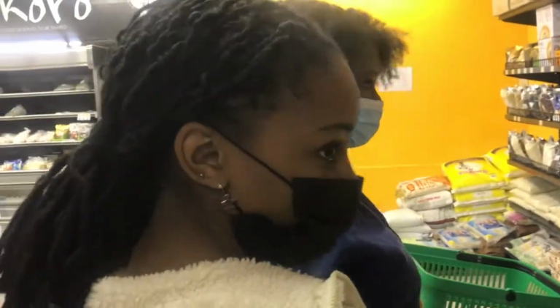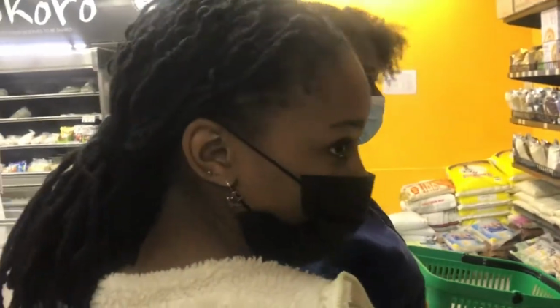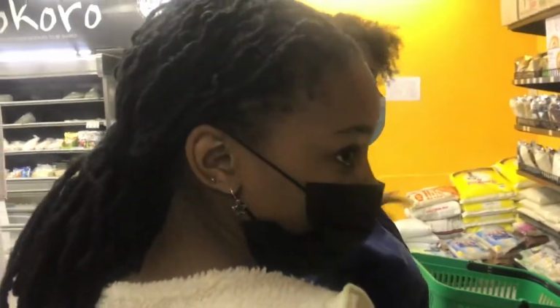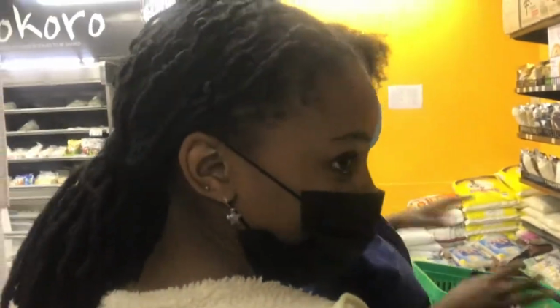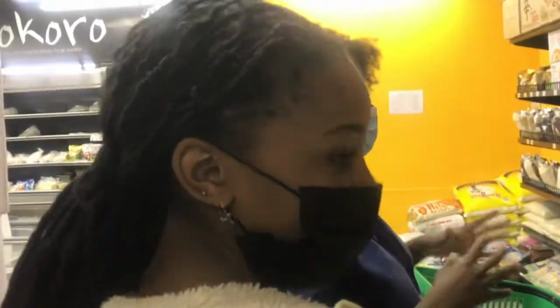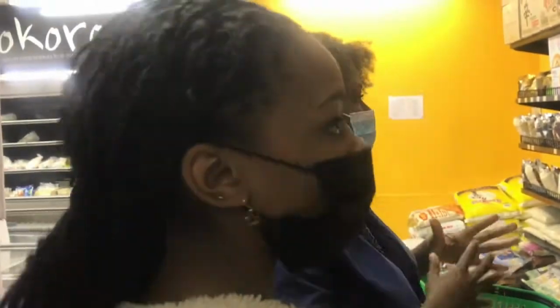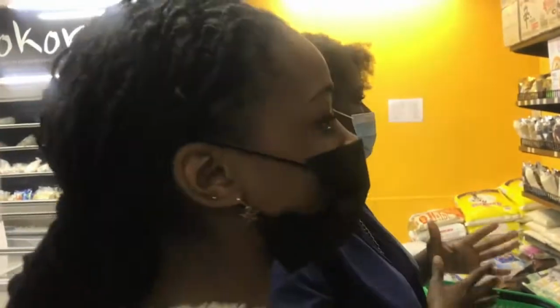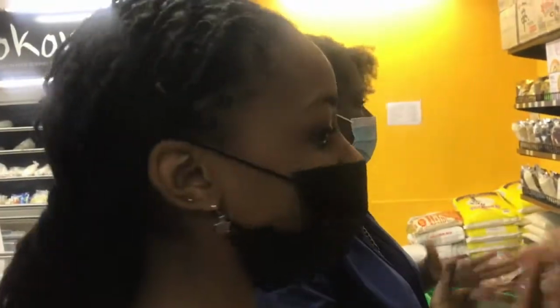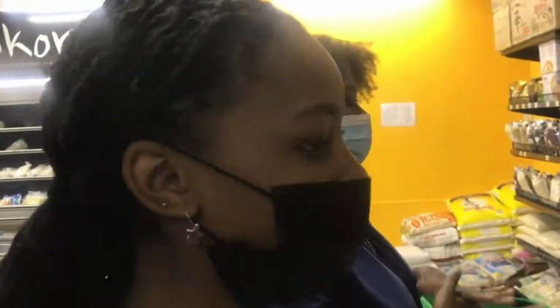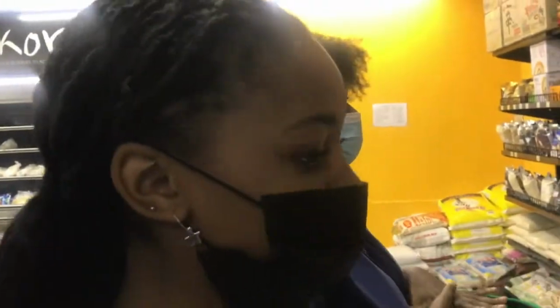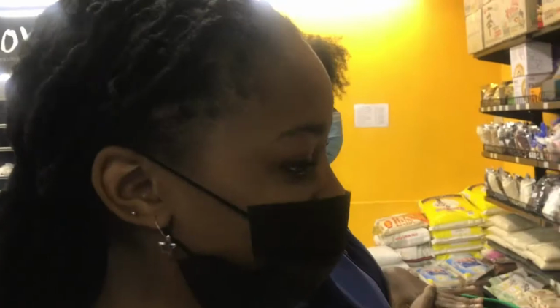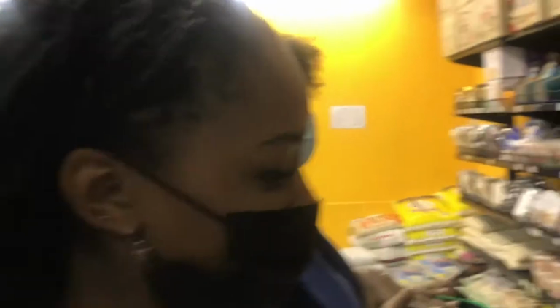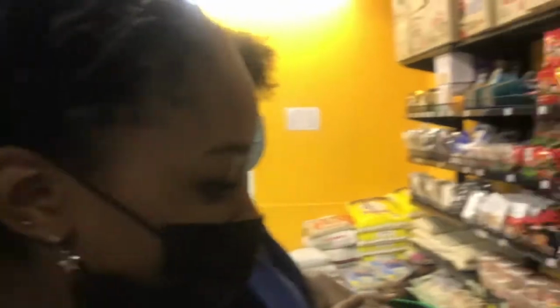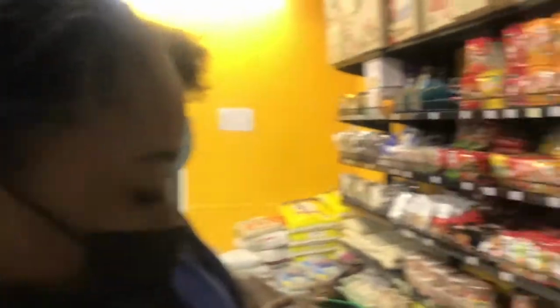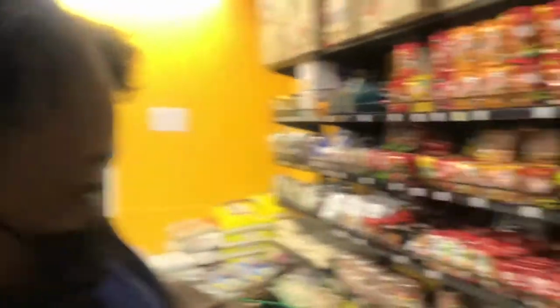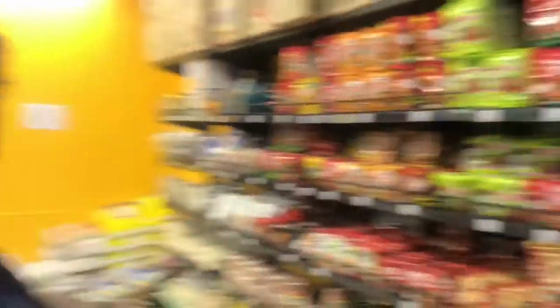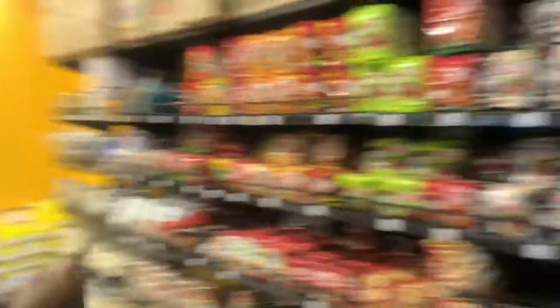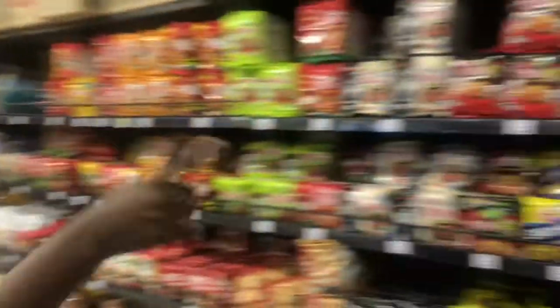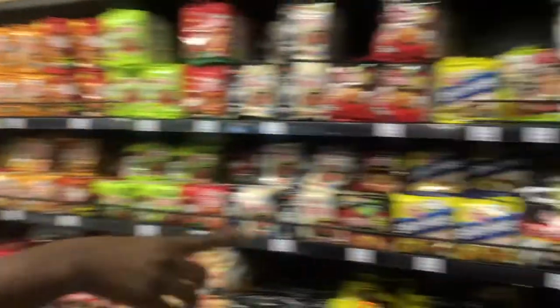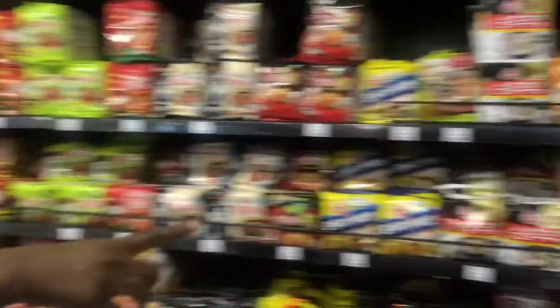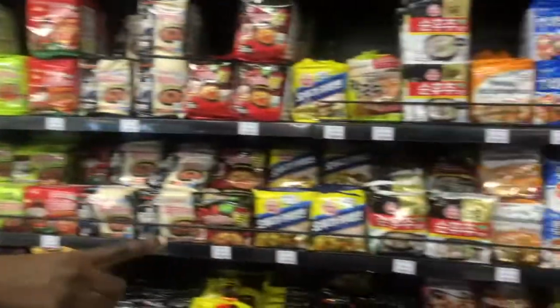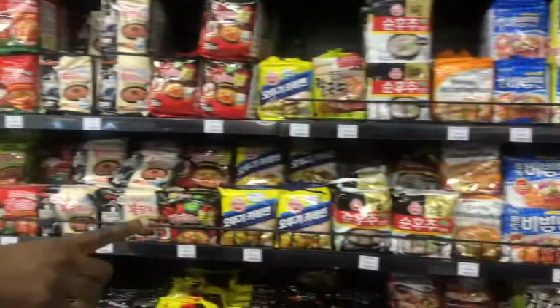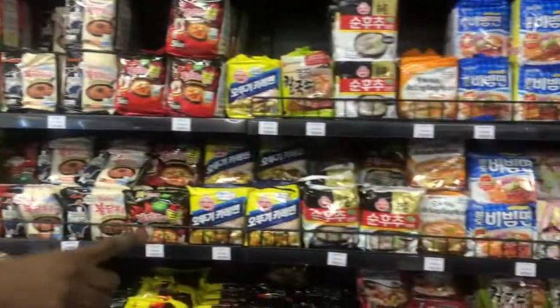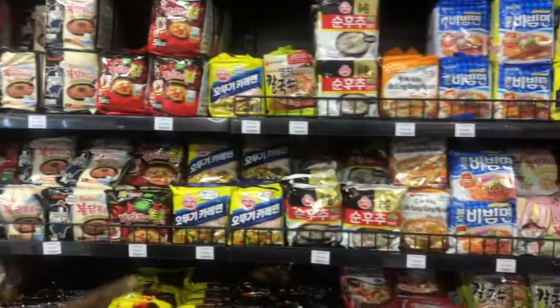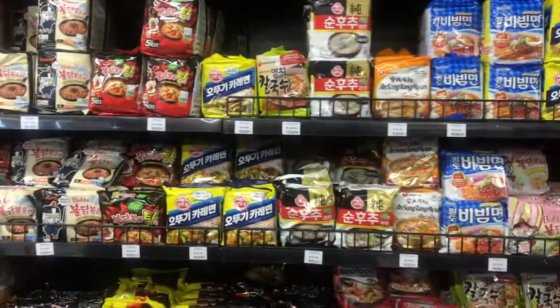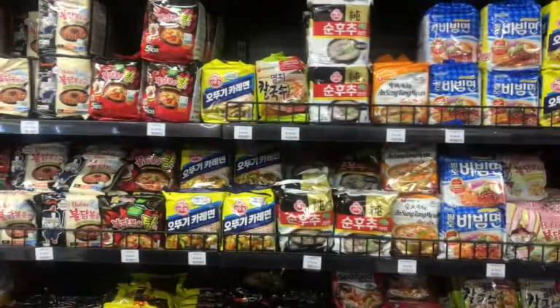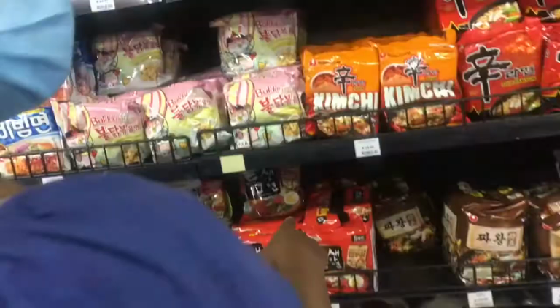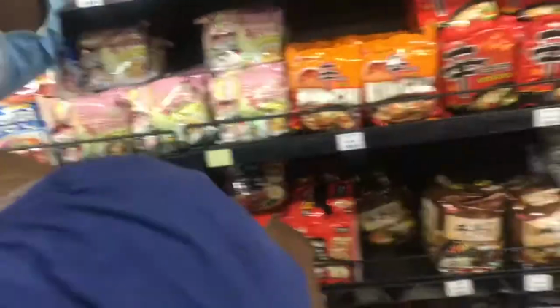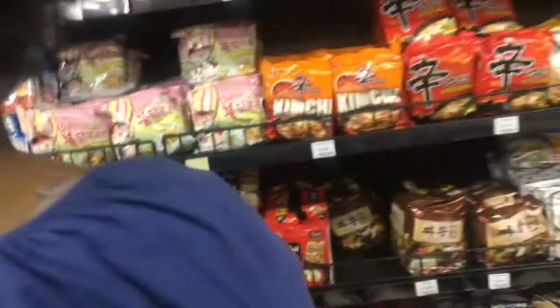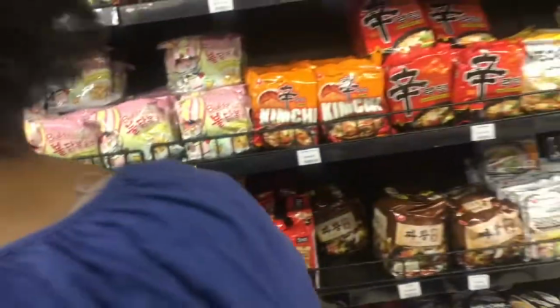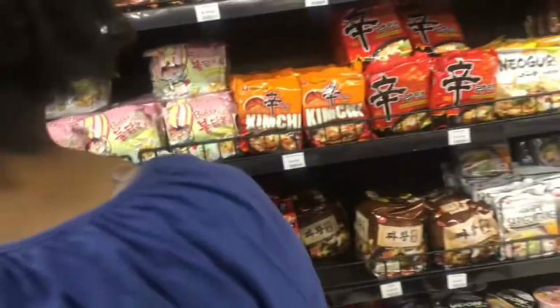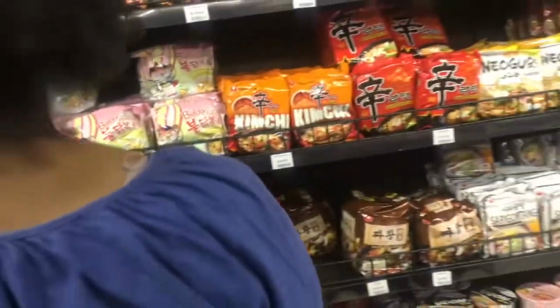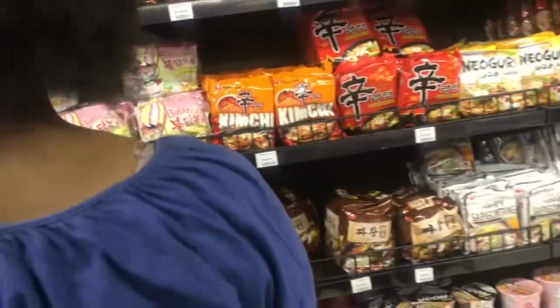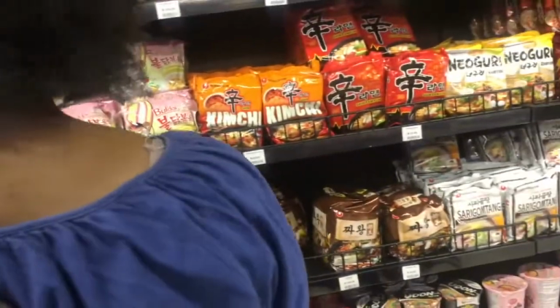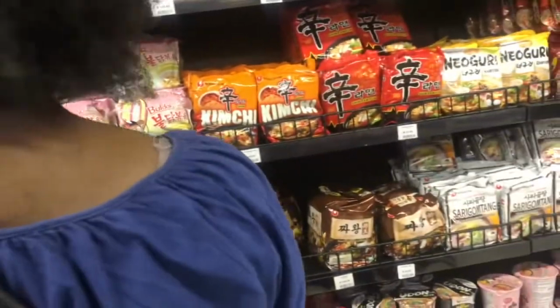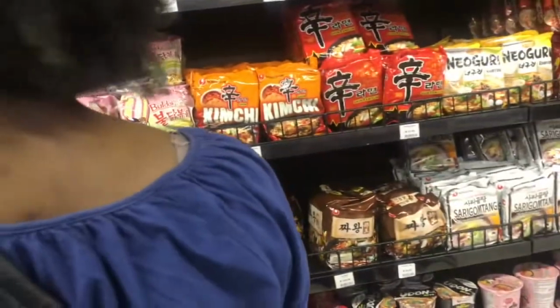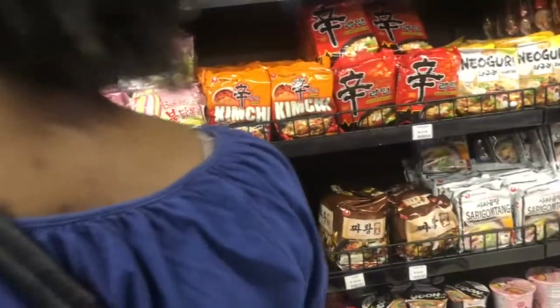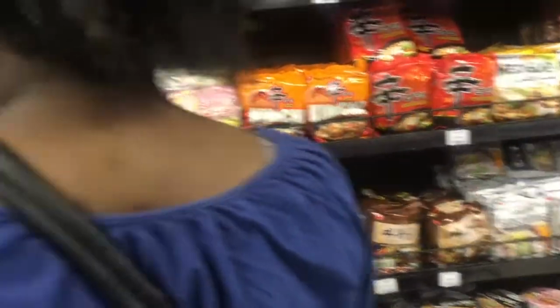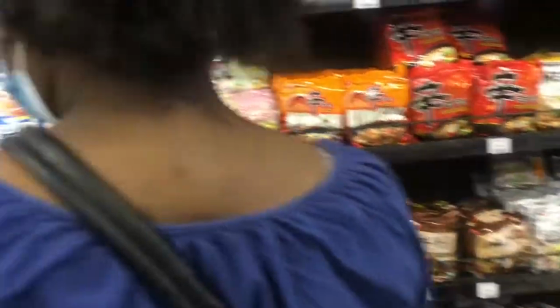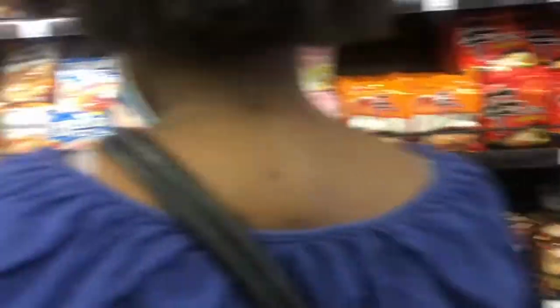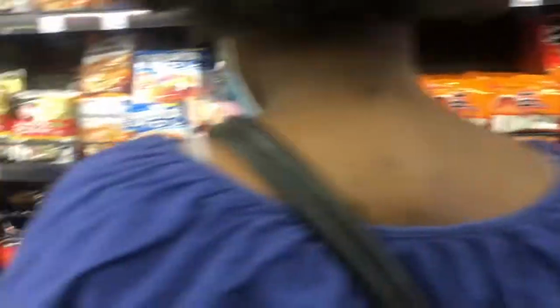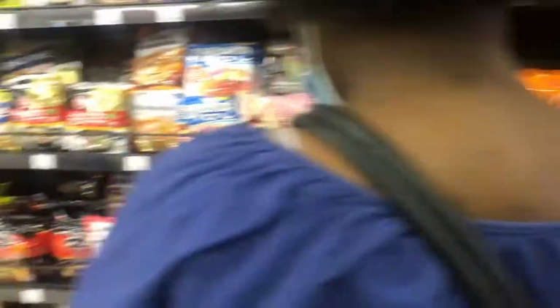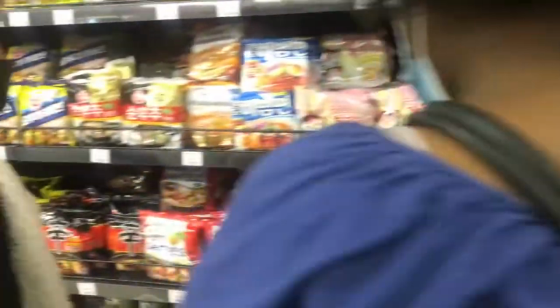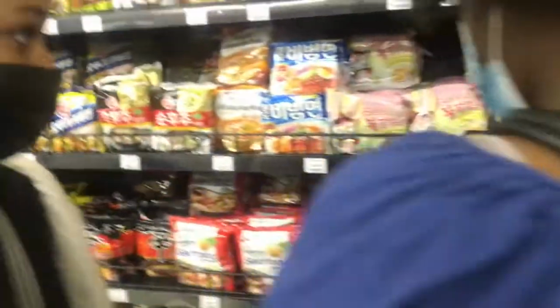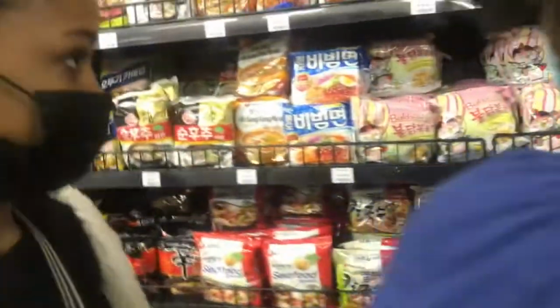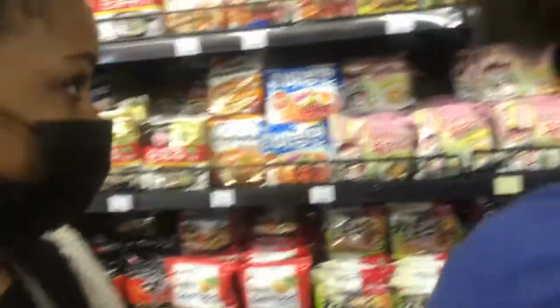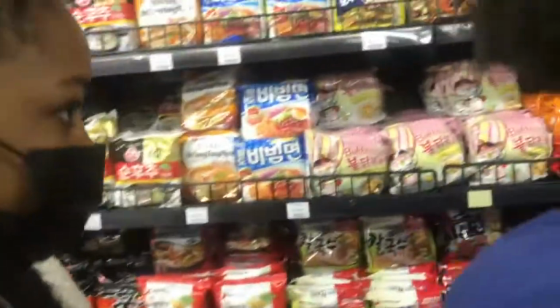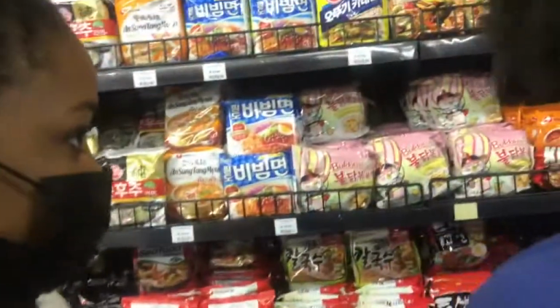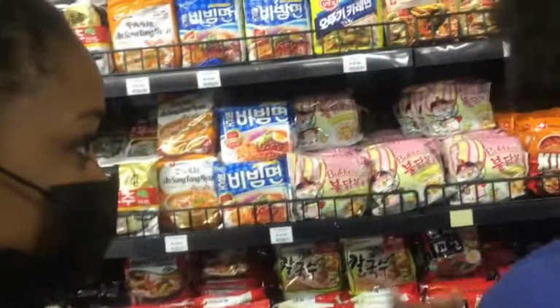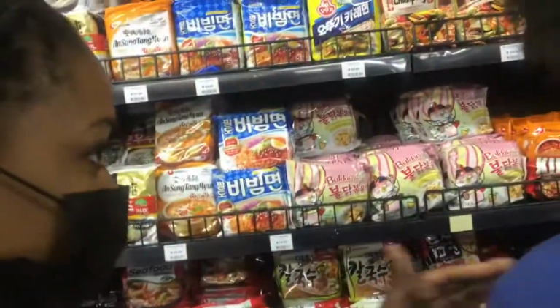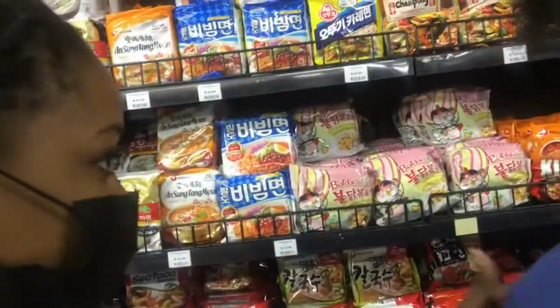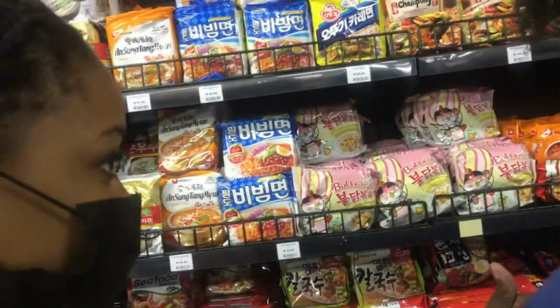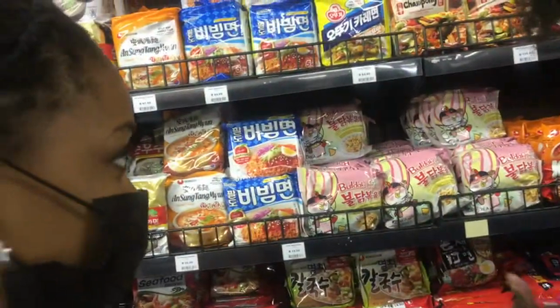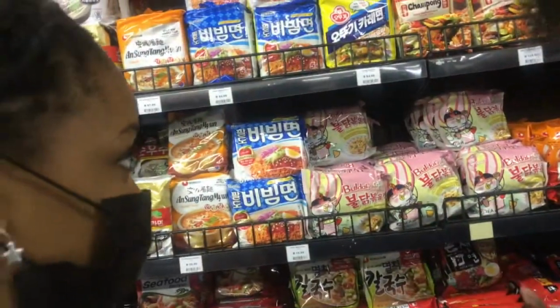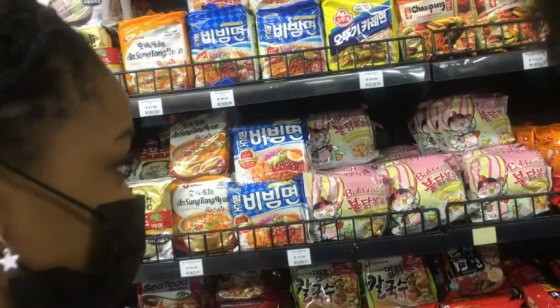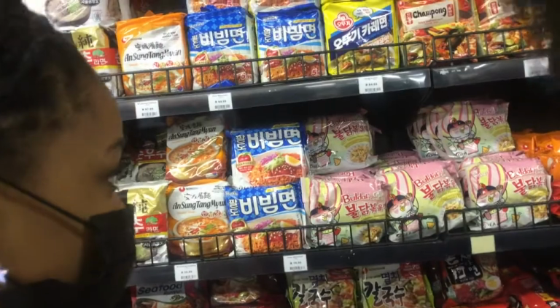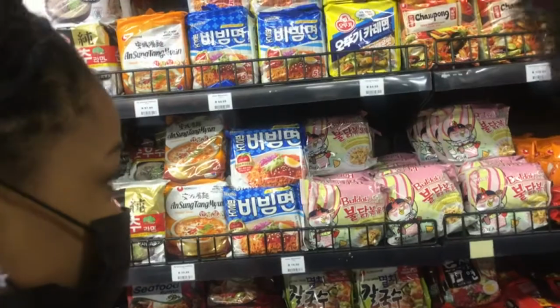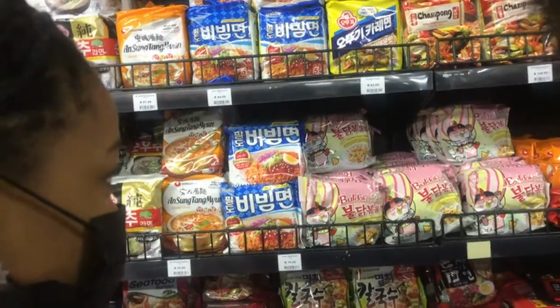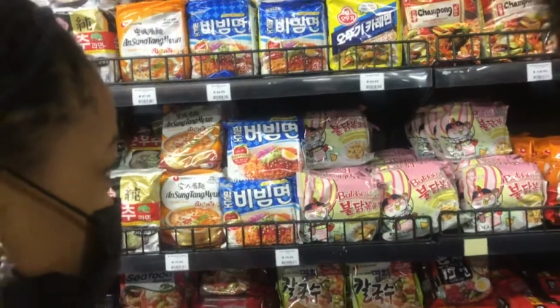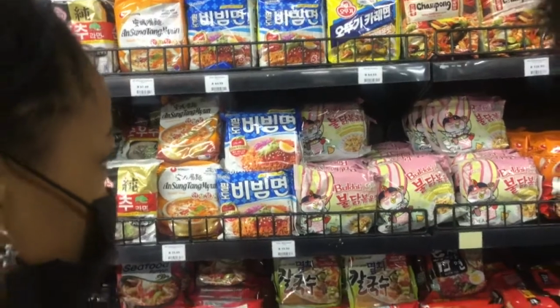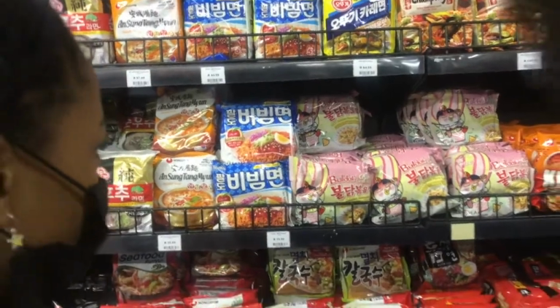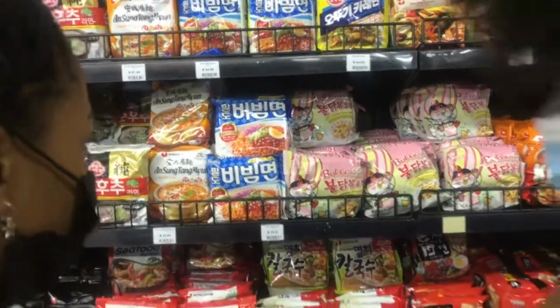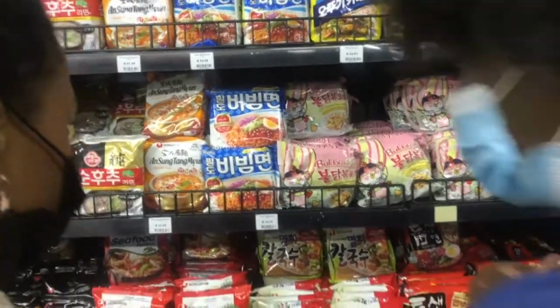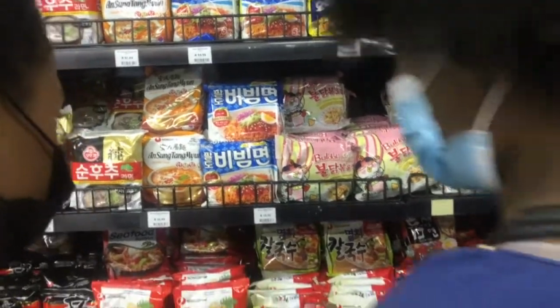Next up, ramen. My favourite one is Shin Ramen.